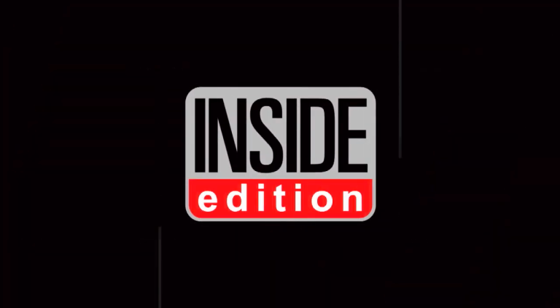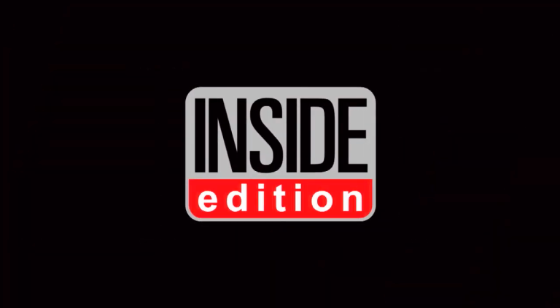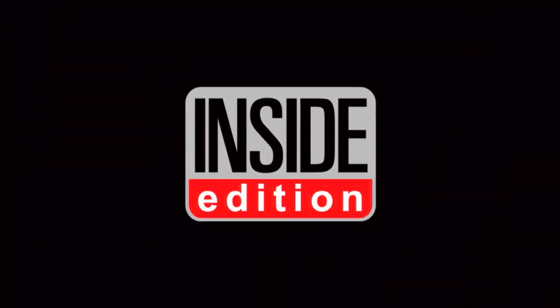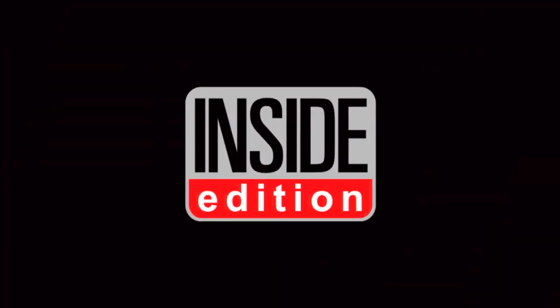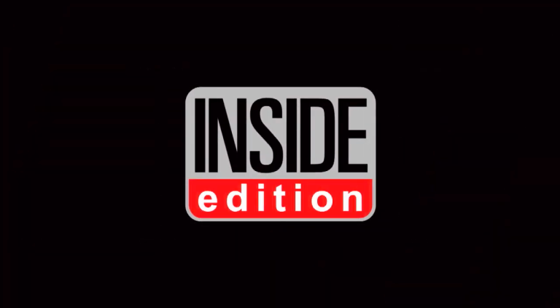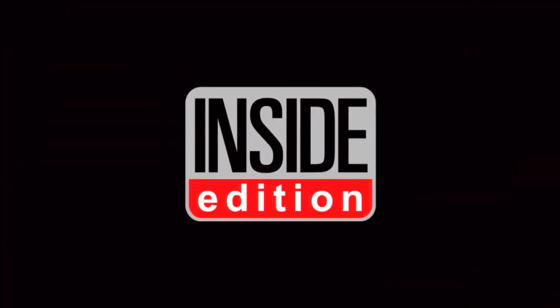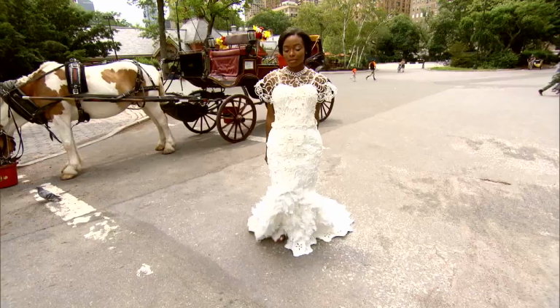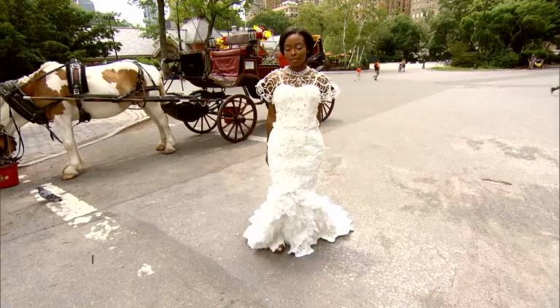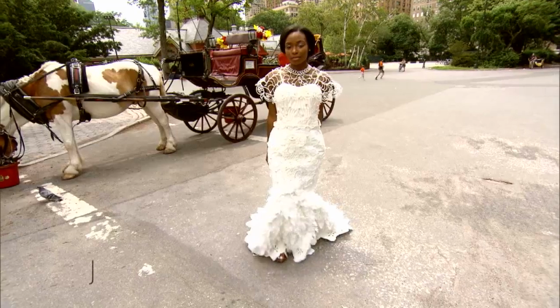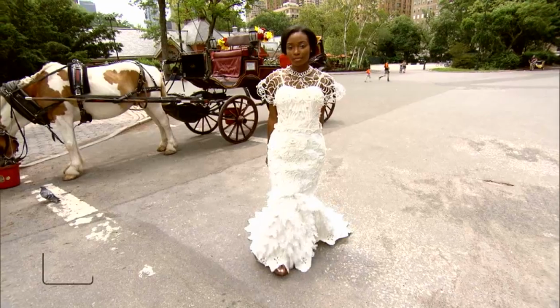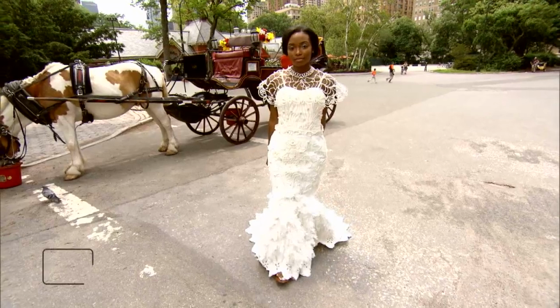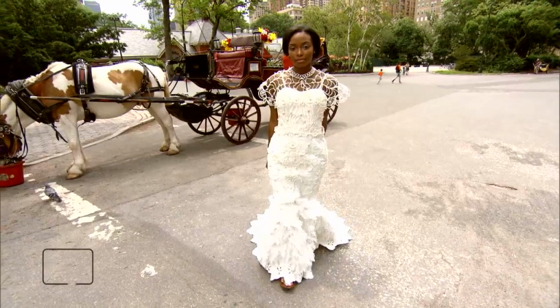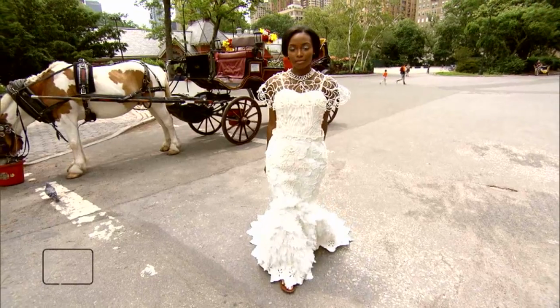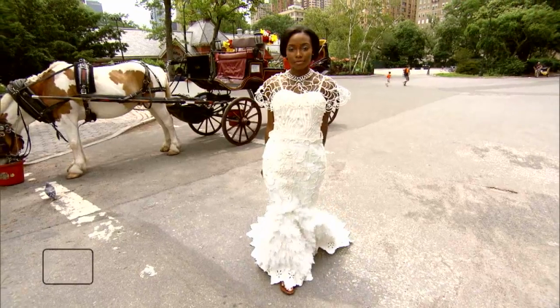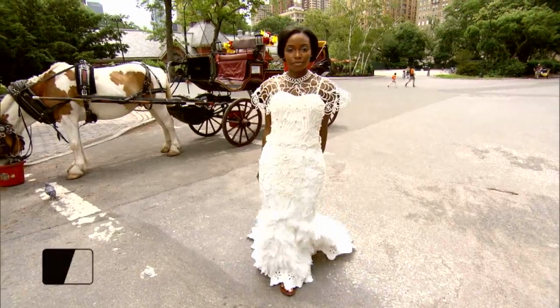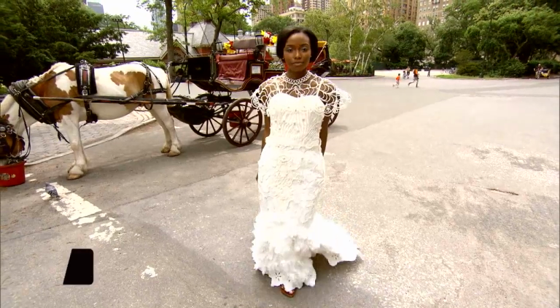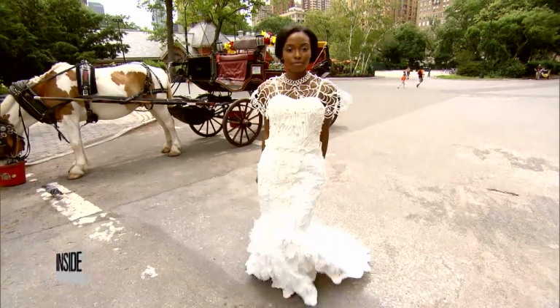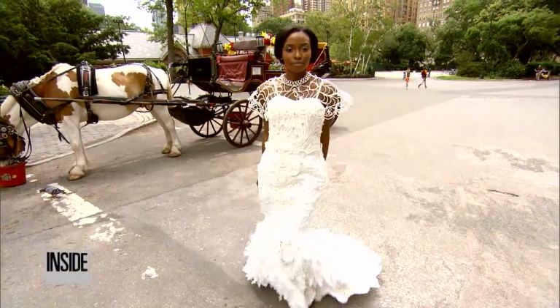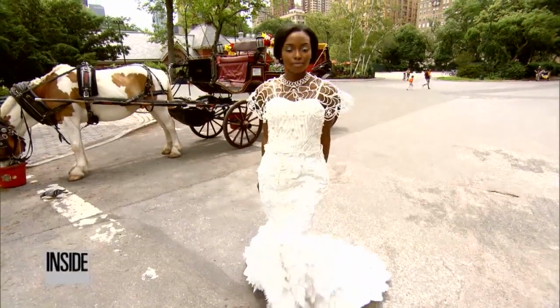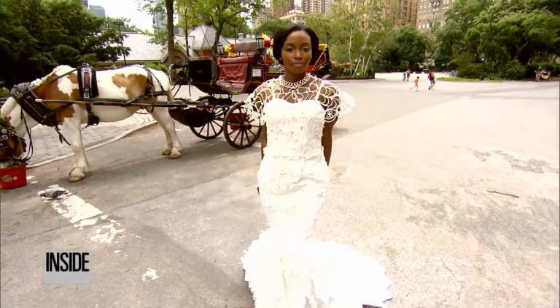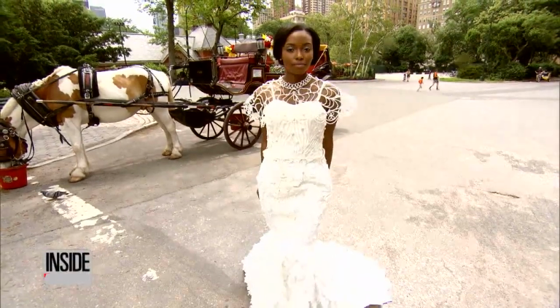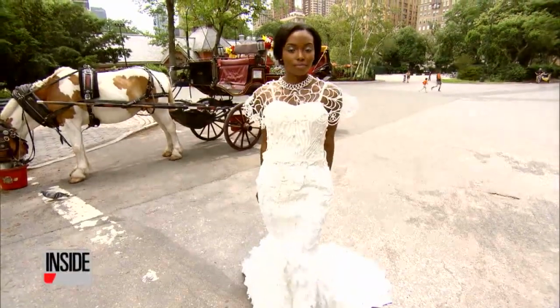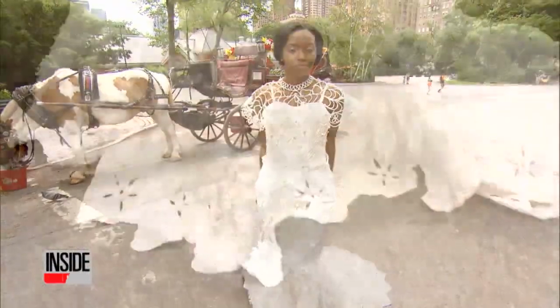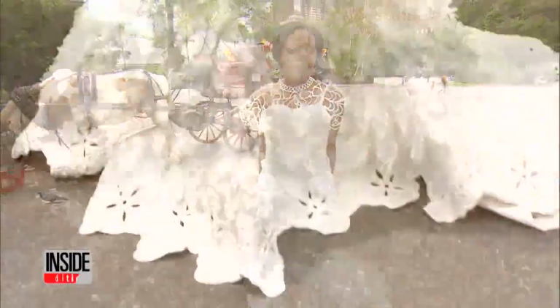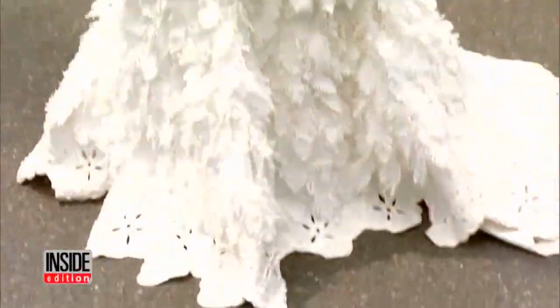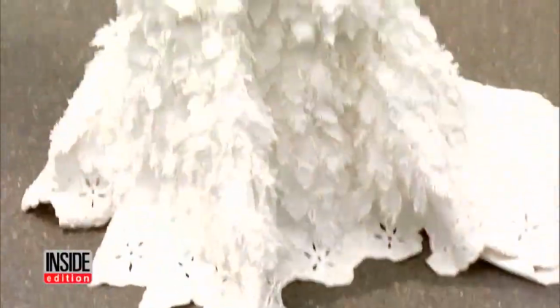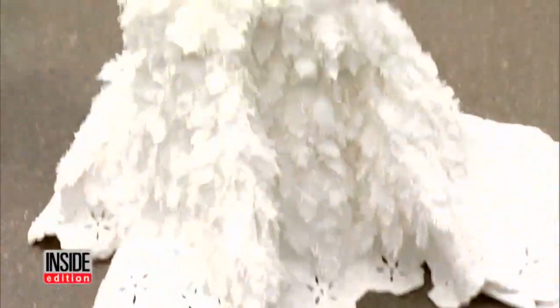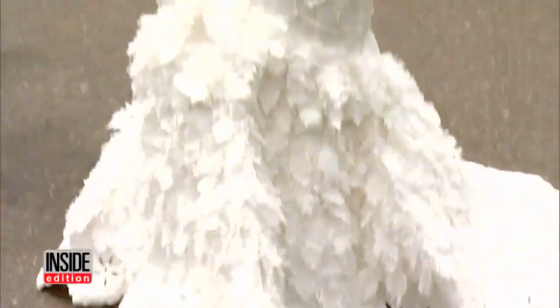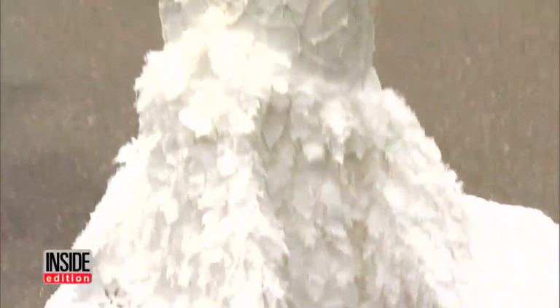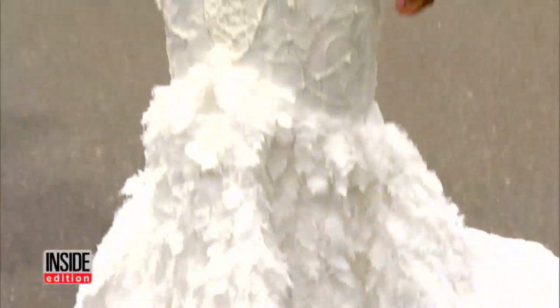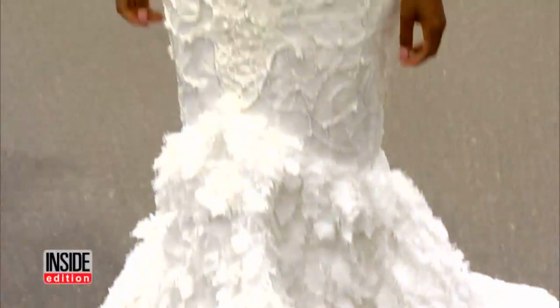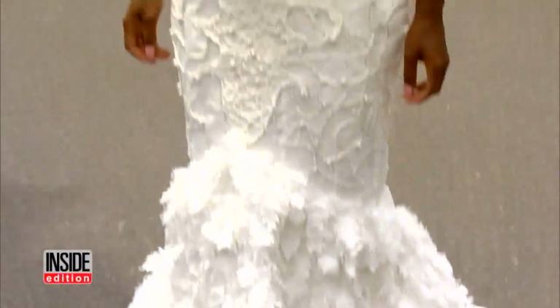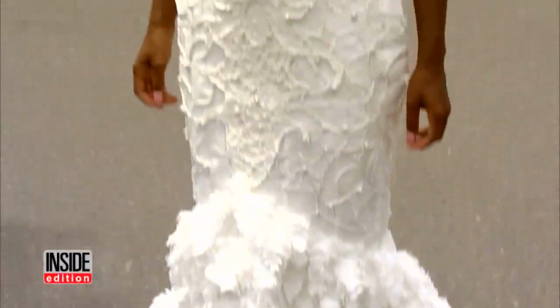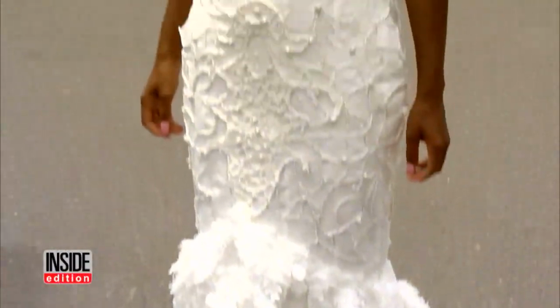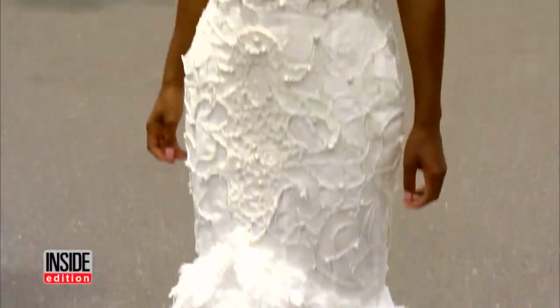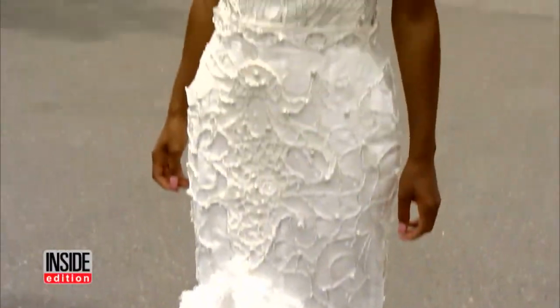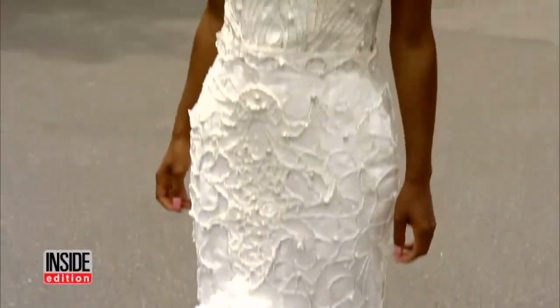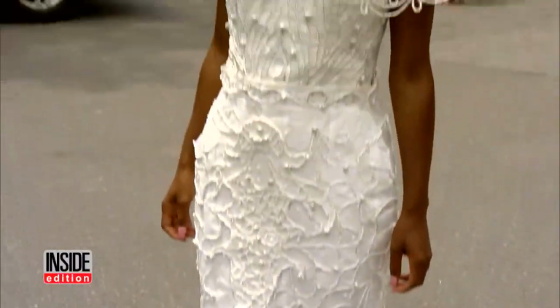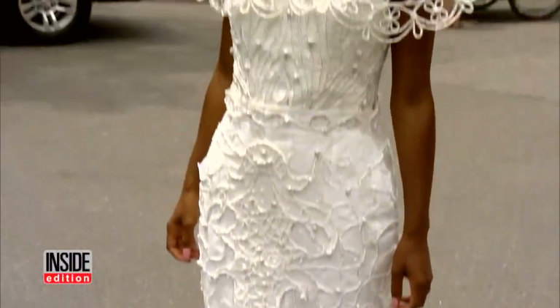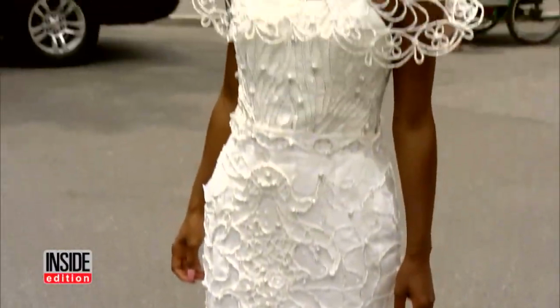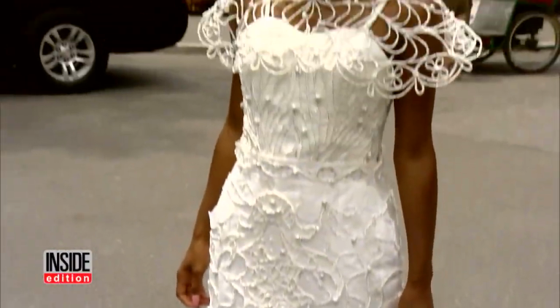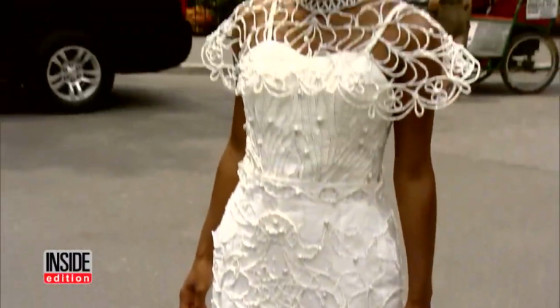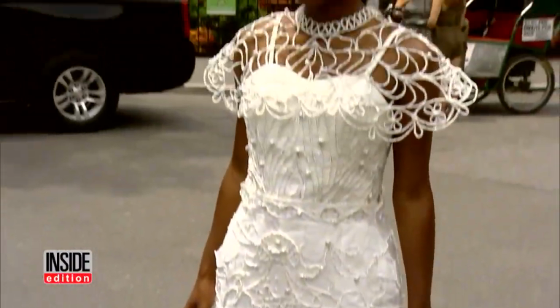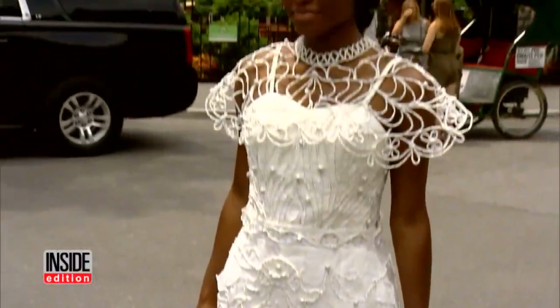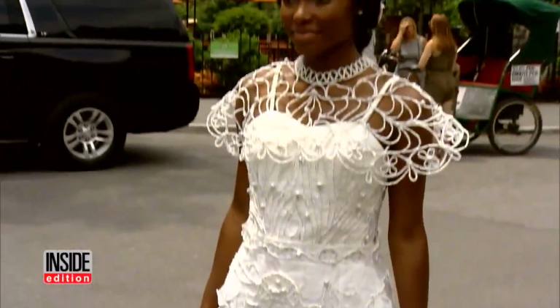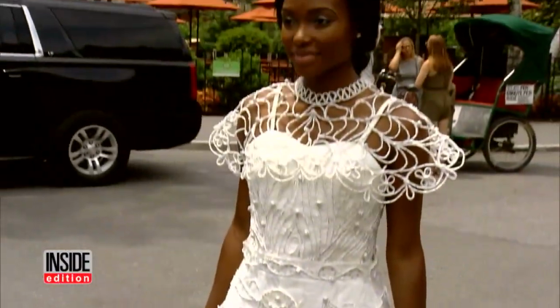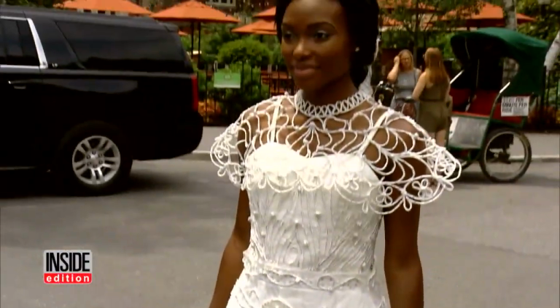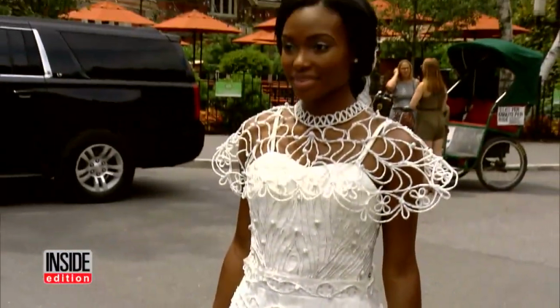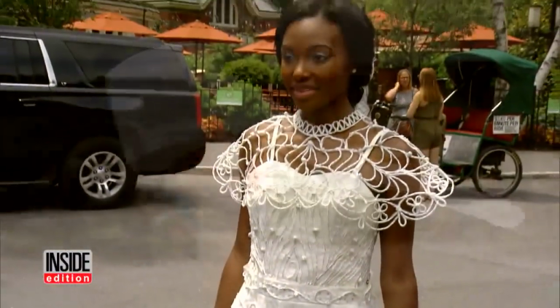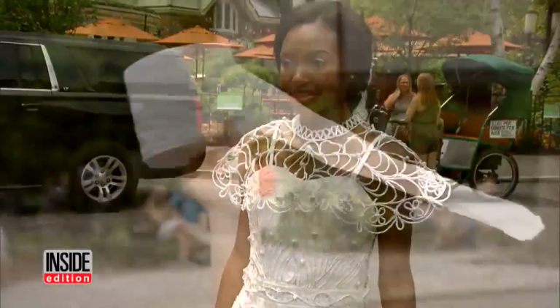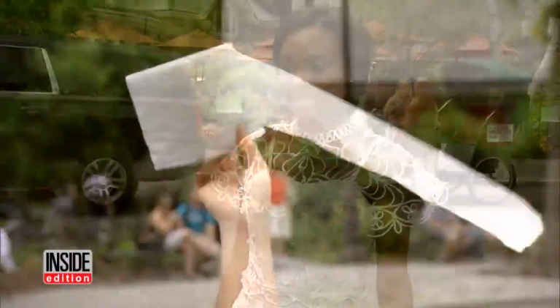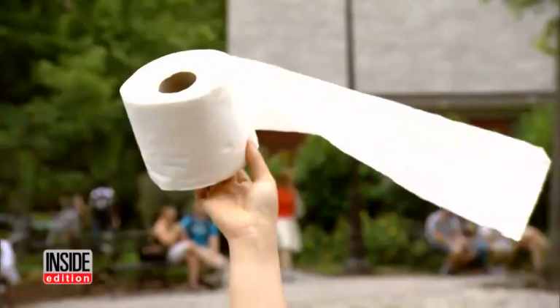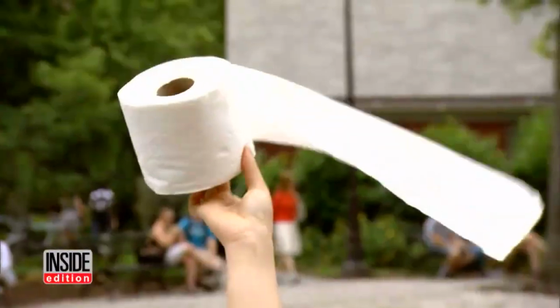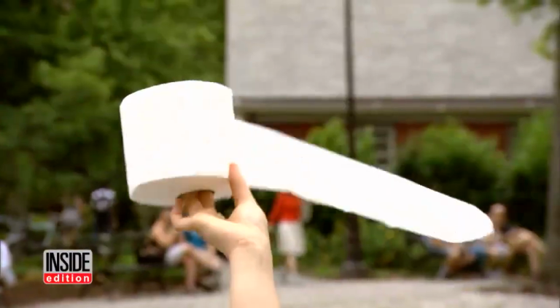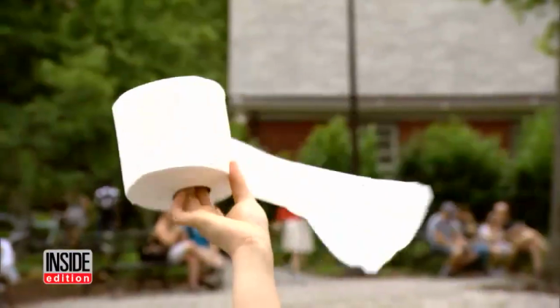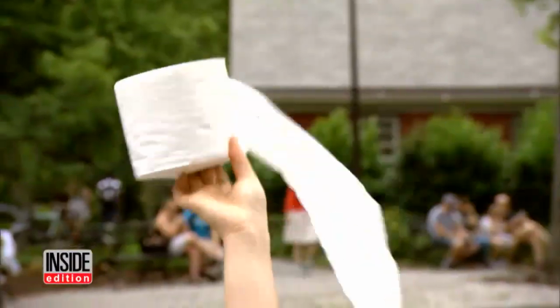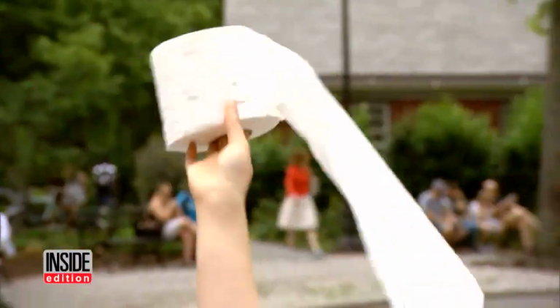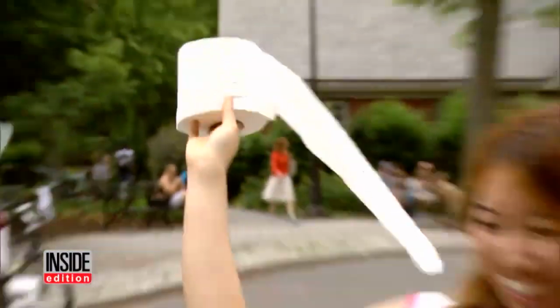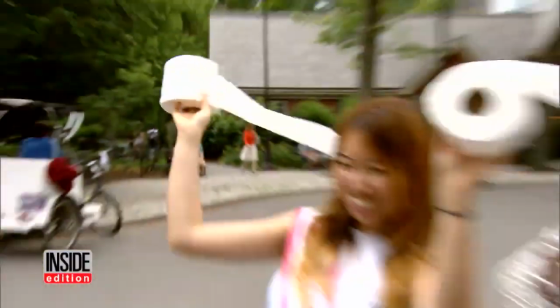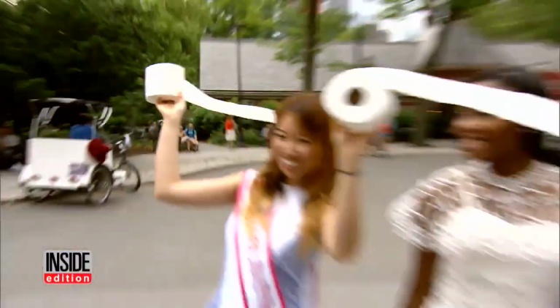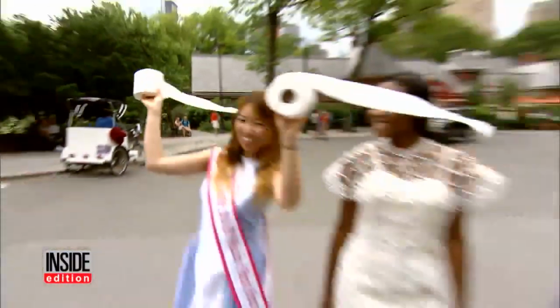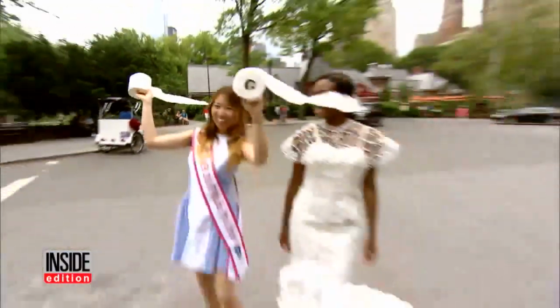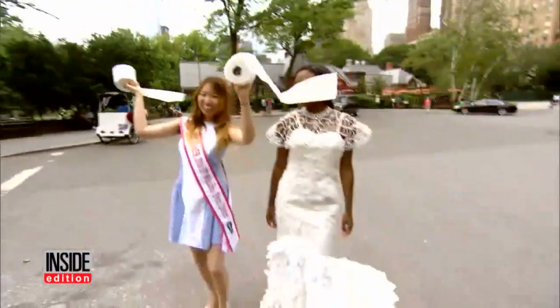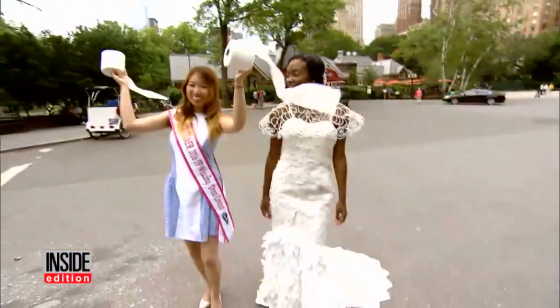And it's a gorgeous wedding gown made of — get this — Charmin toilet paper, designer Van Tran.